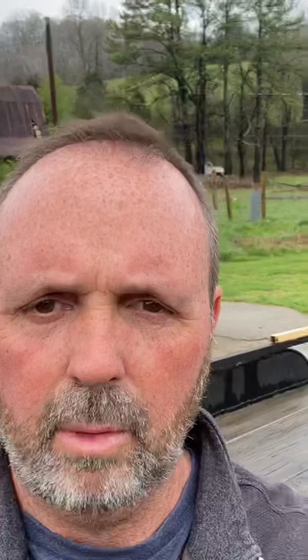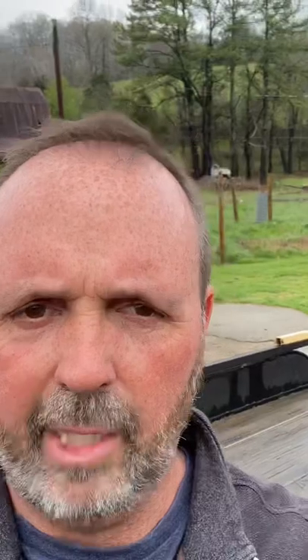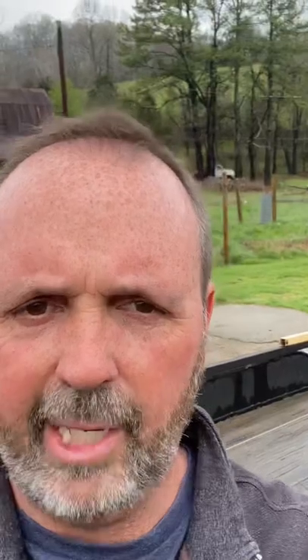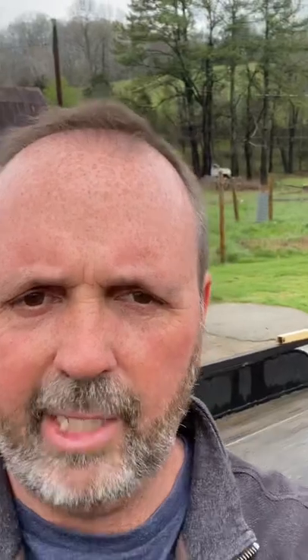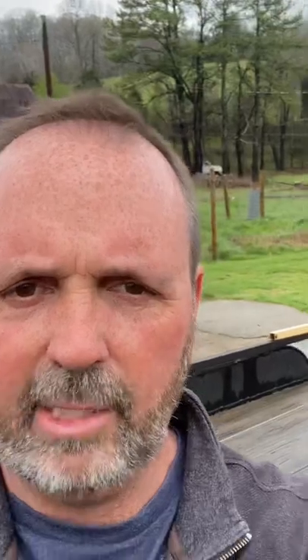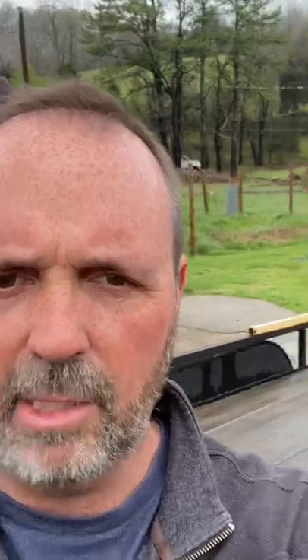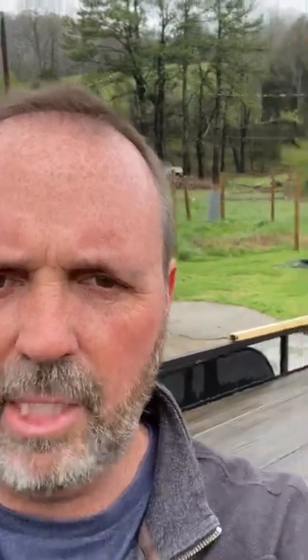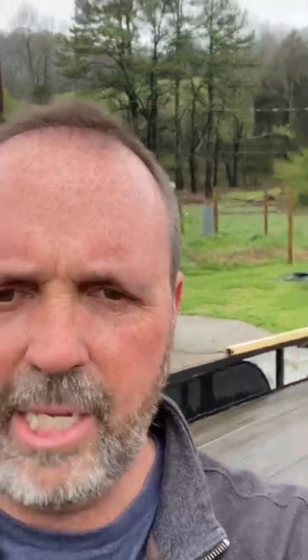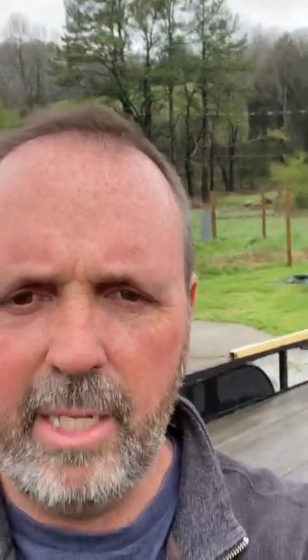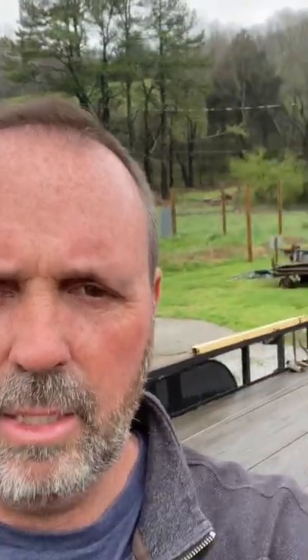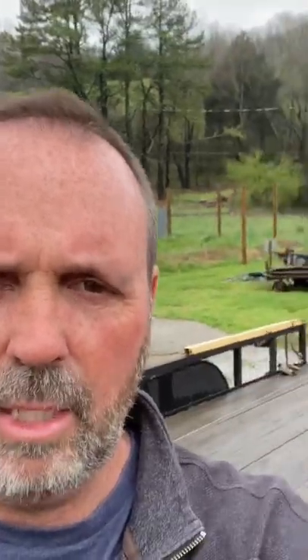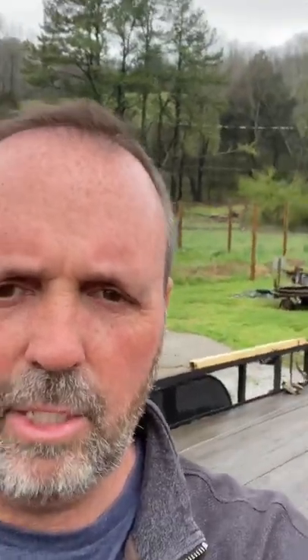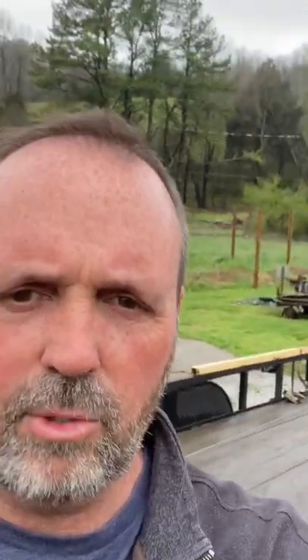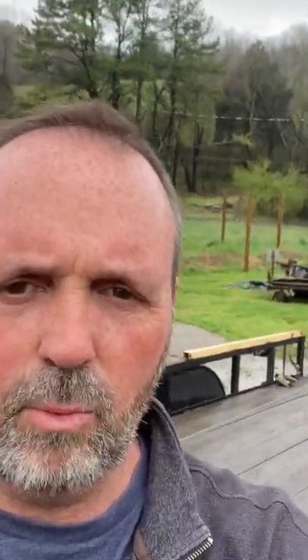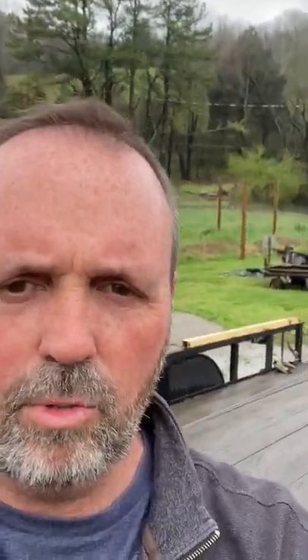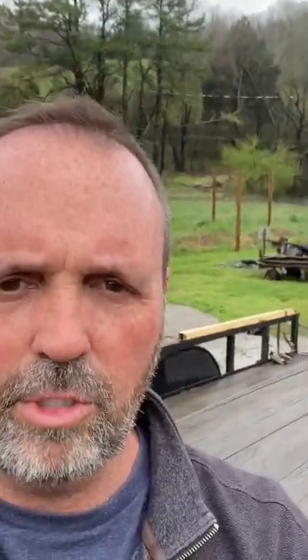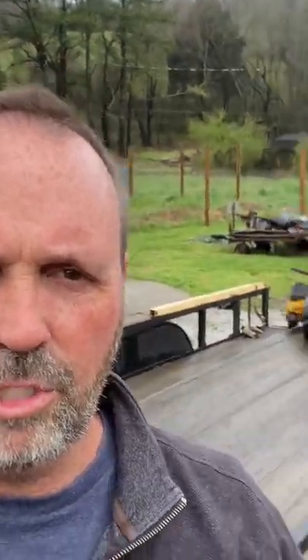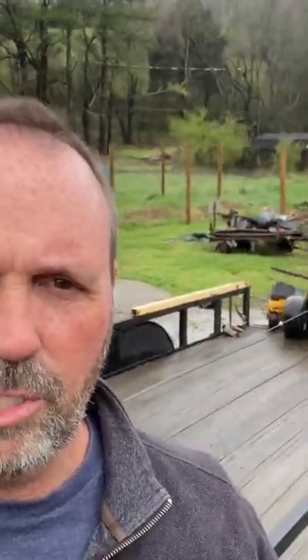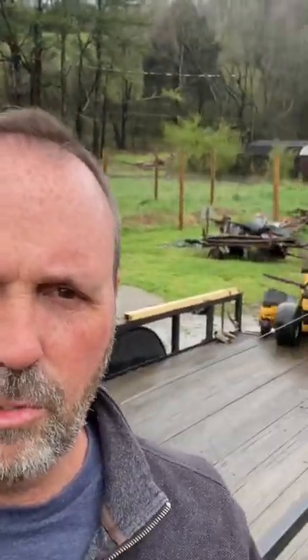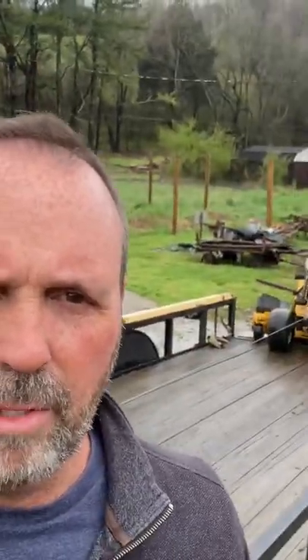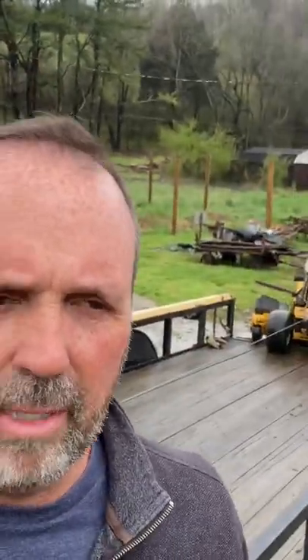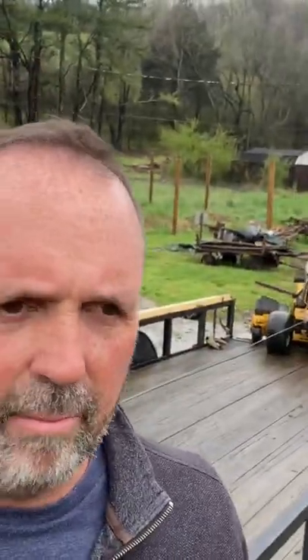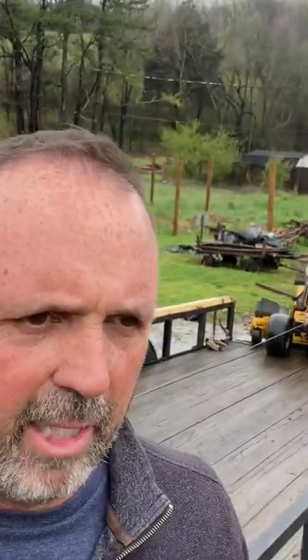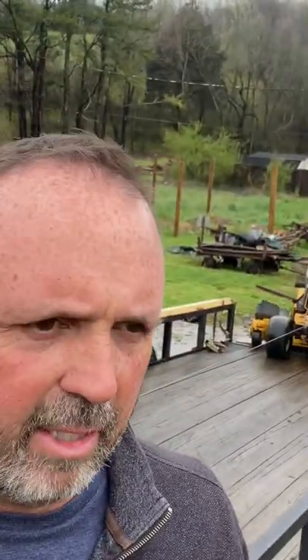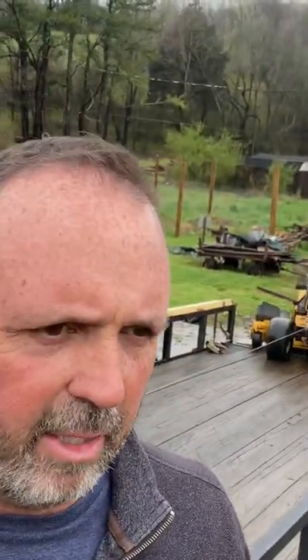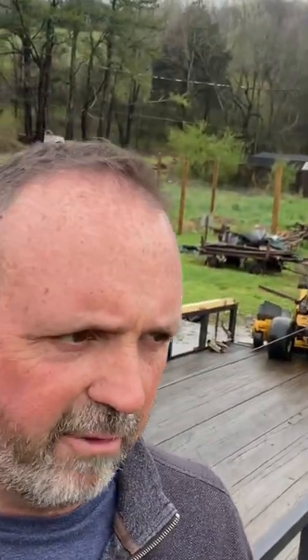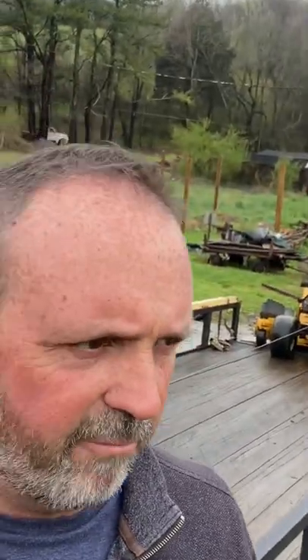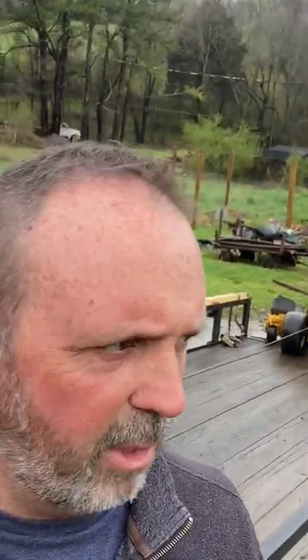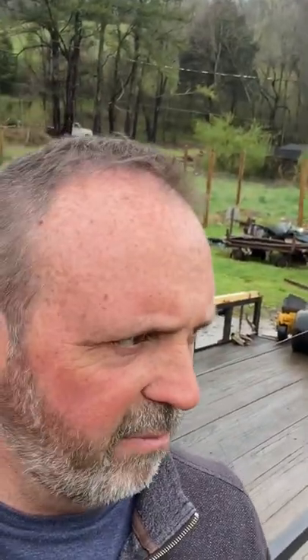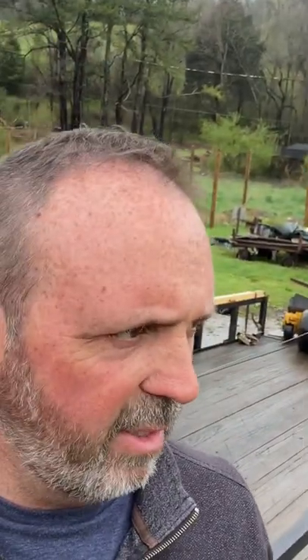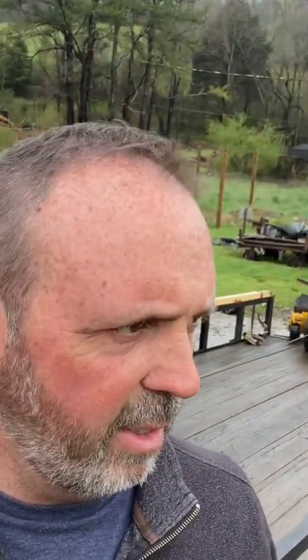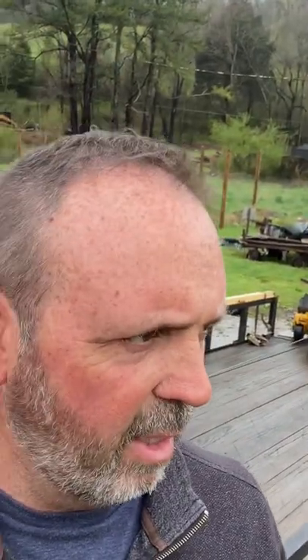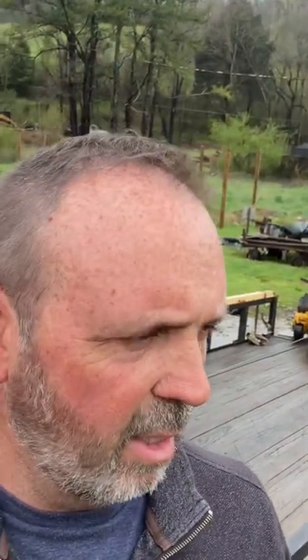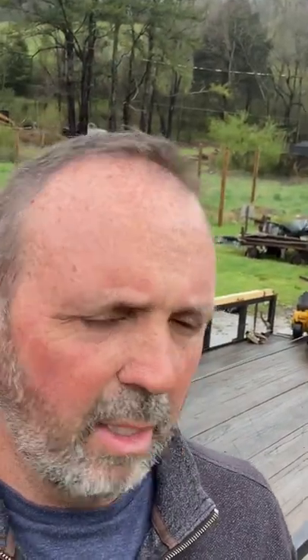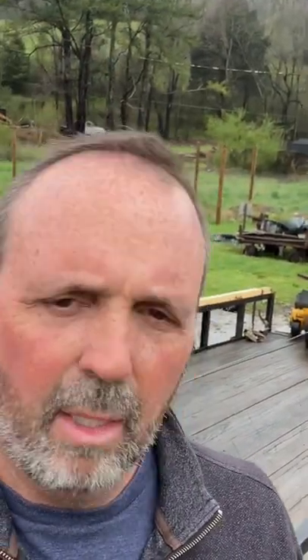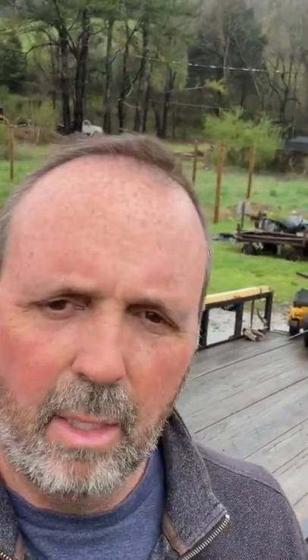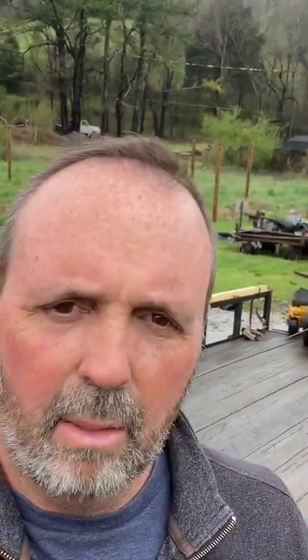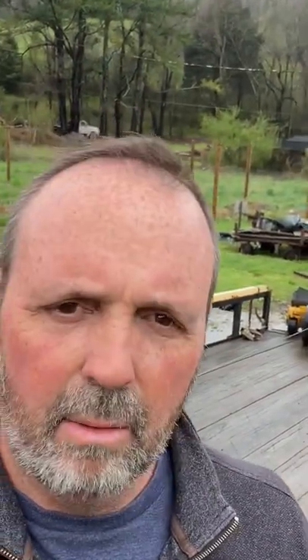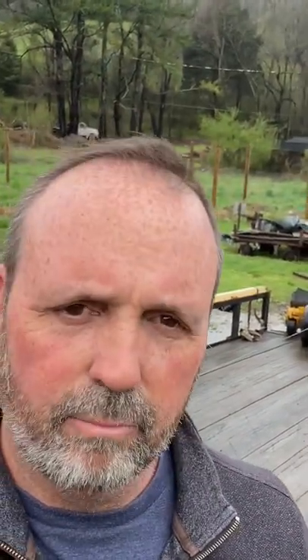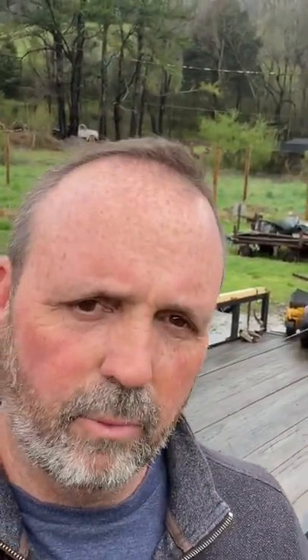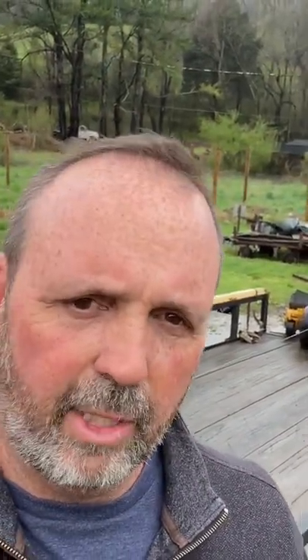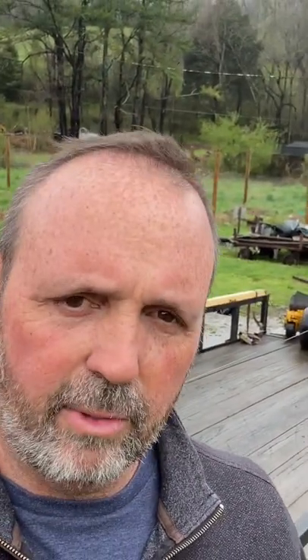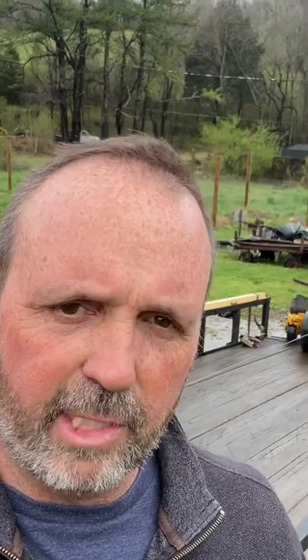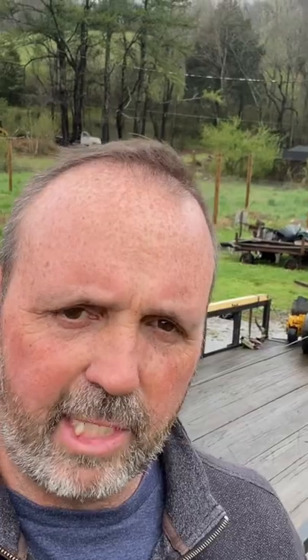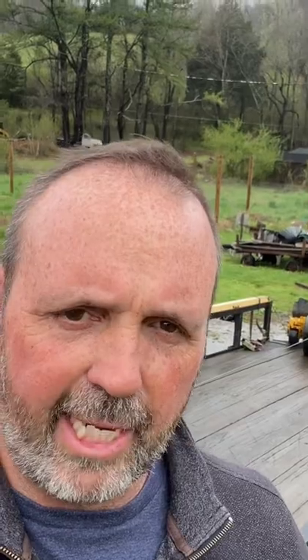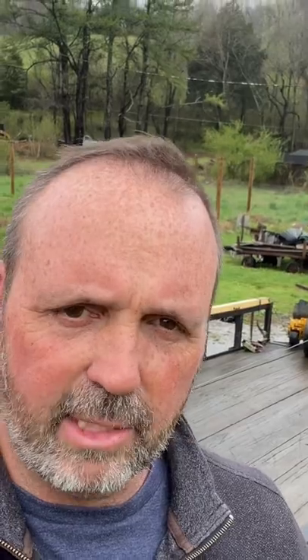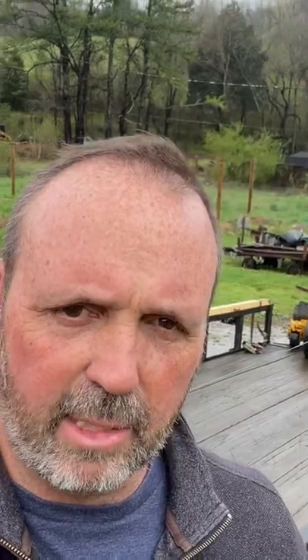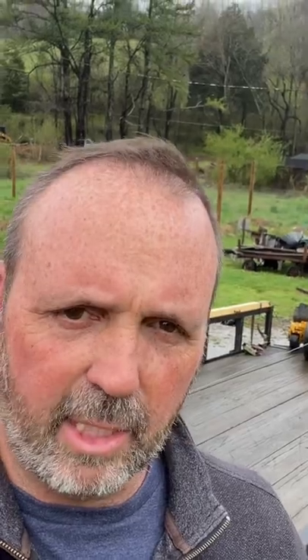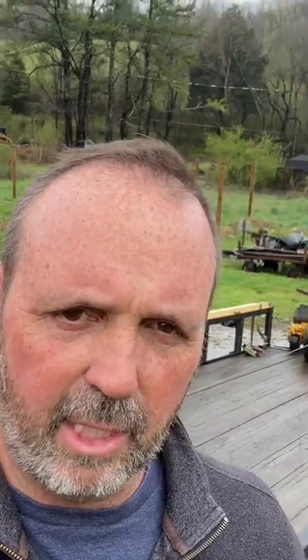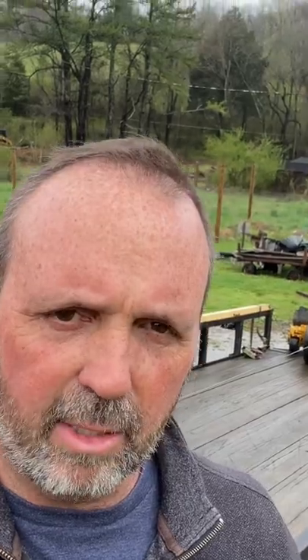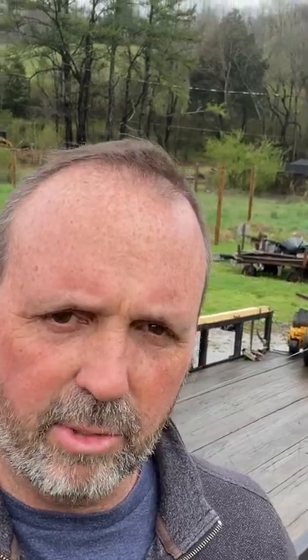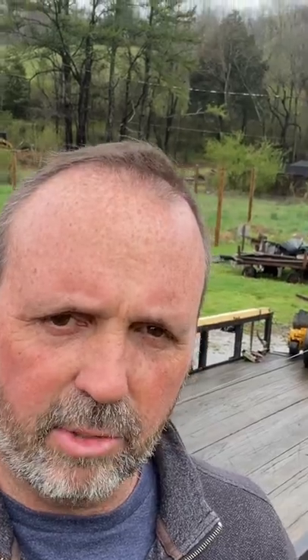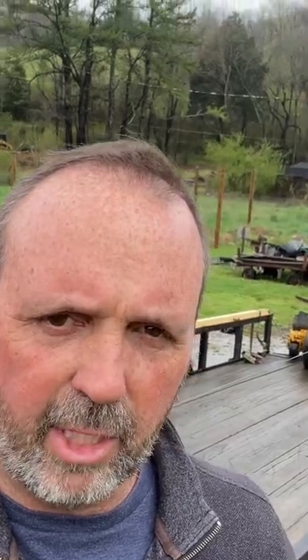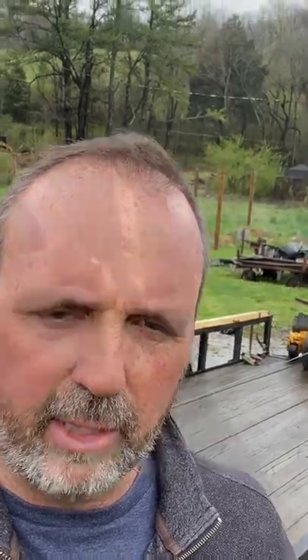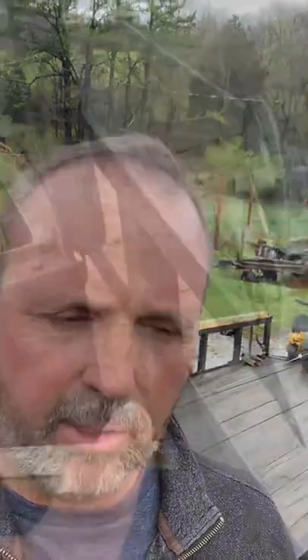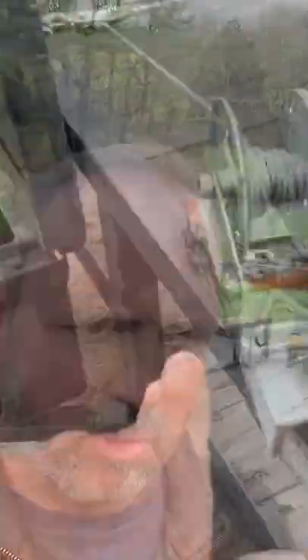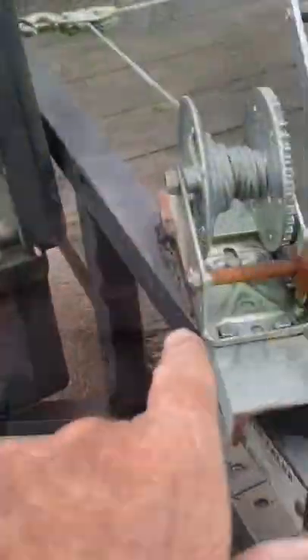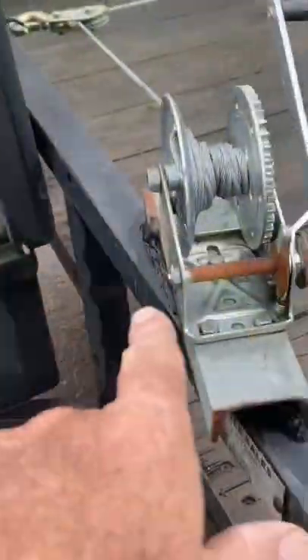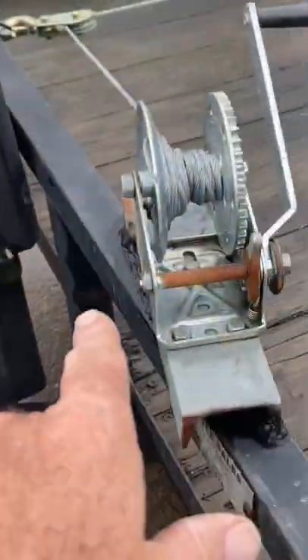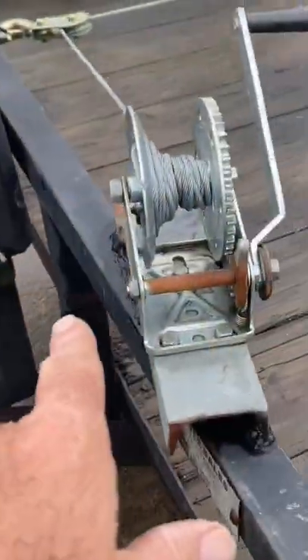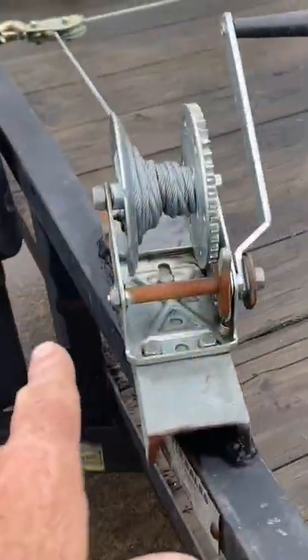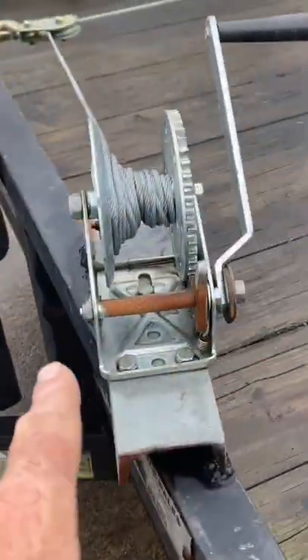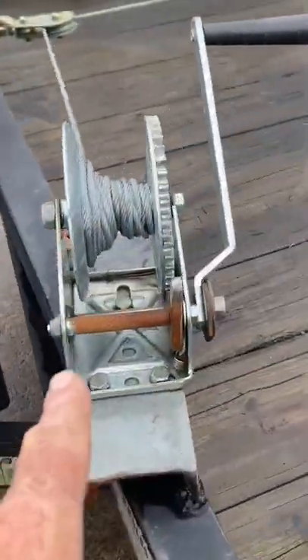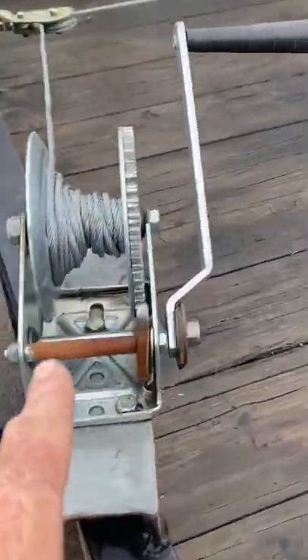Hey guys, it's Lee. I just wanted to show you my method of moving, well in this case, garden tractors. There it is, a boat winch.